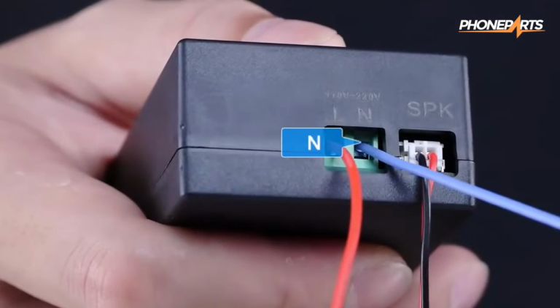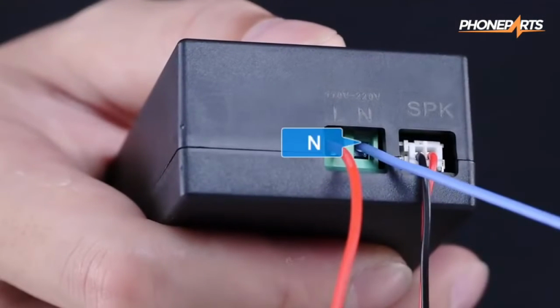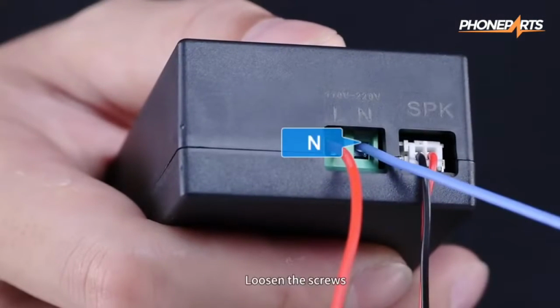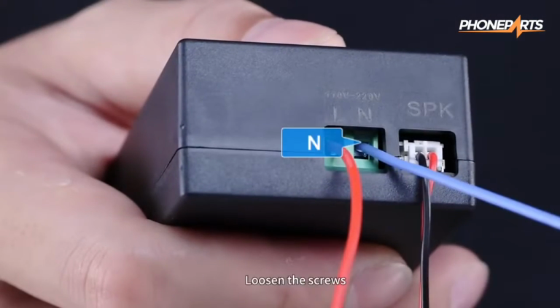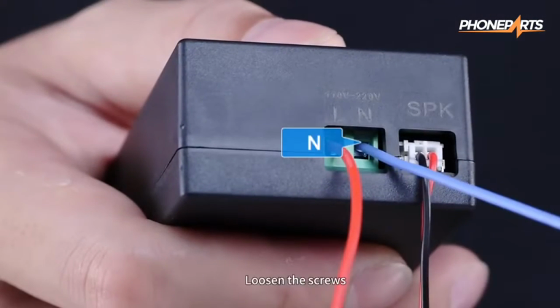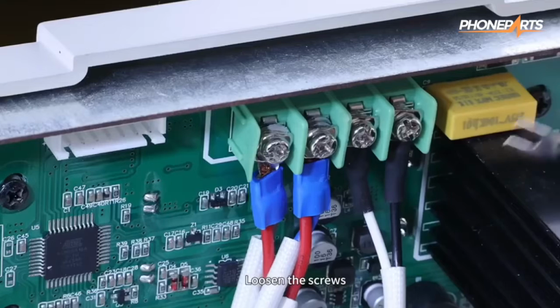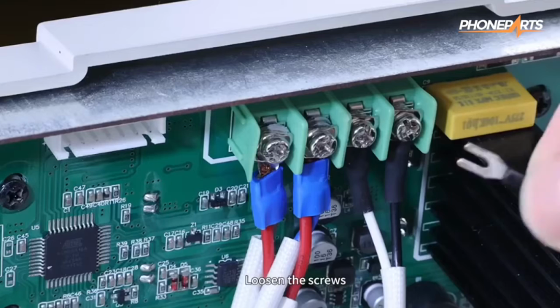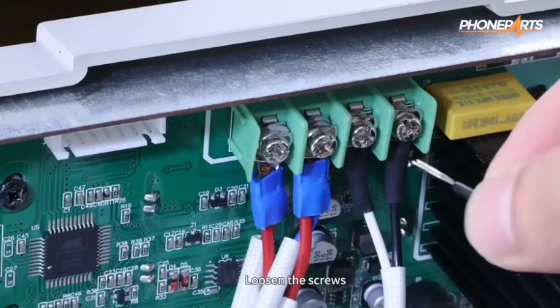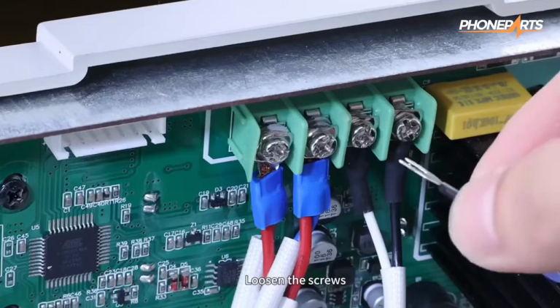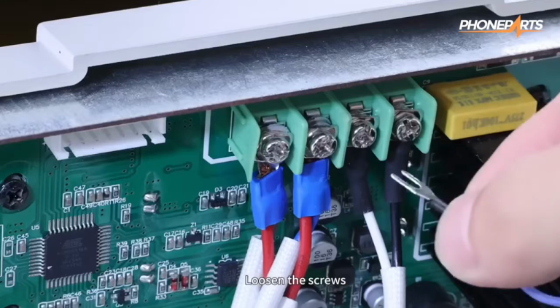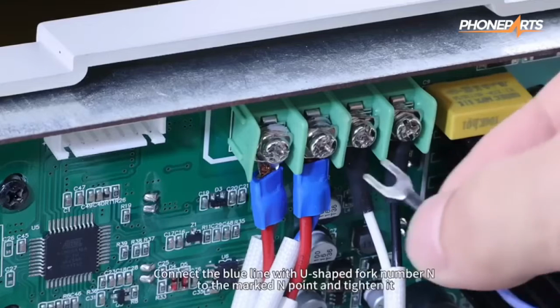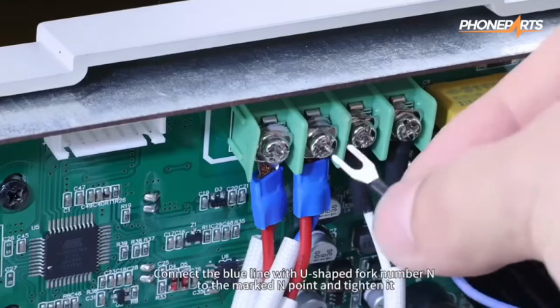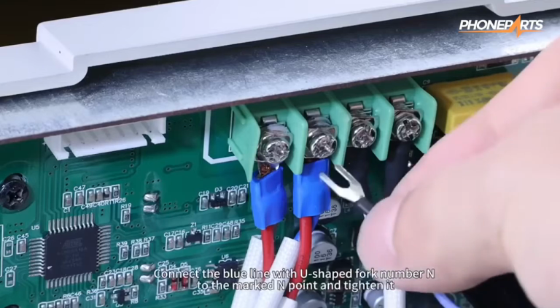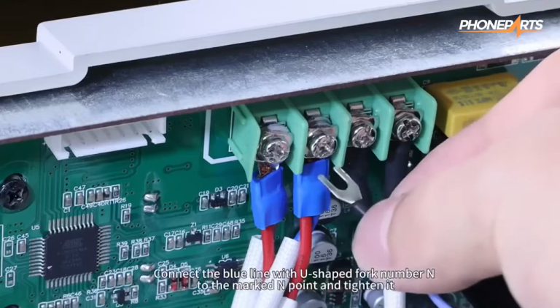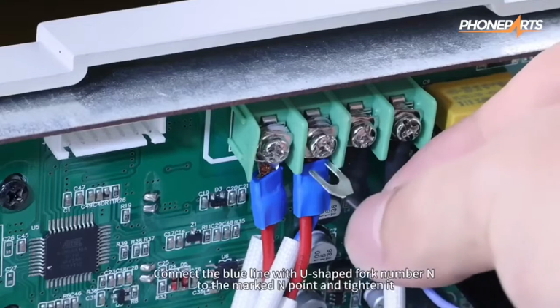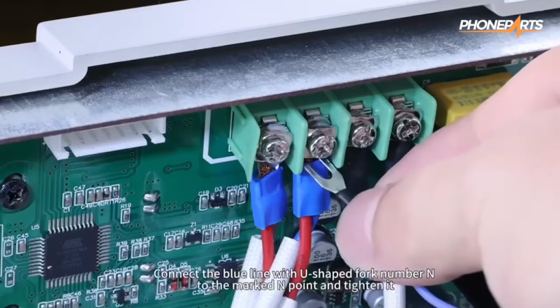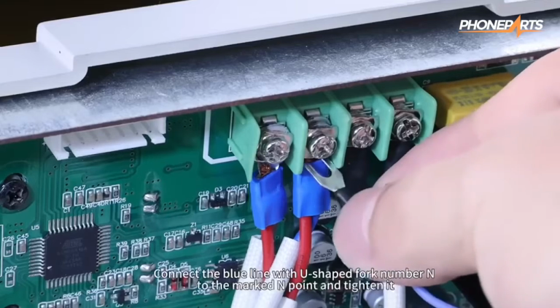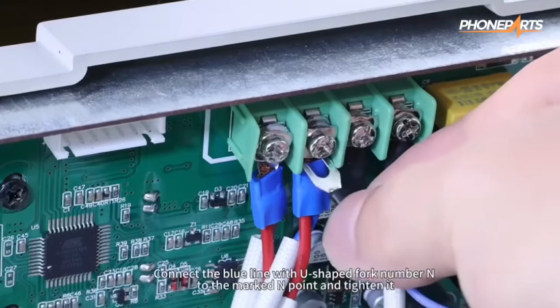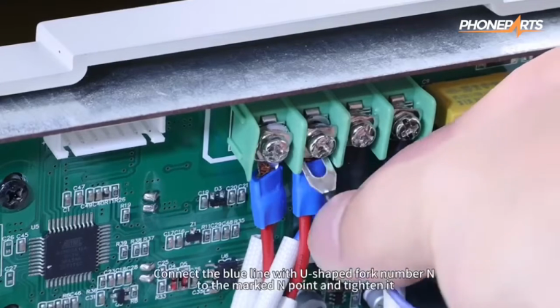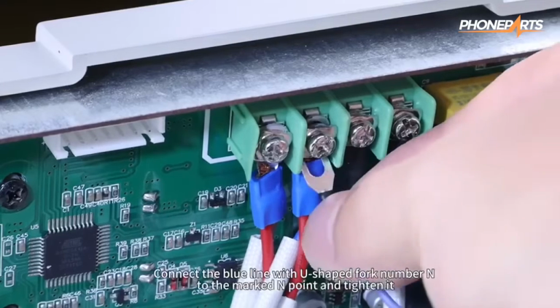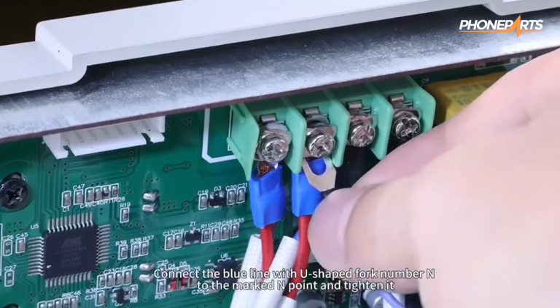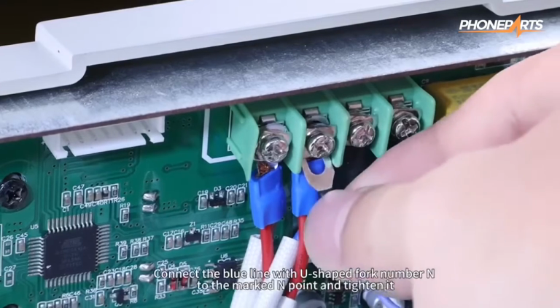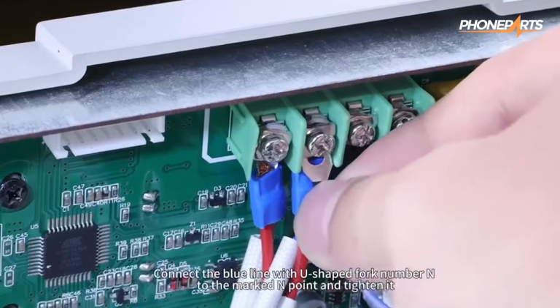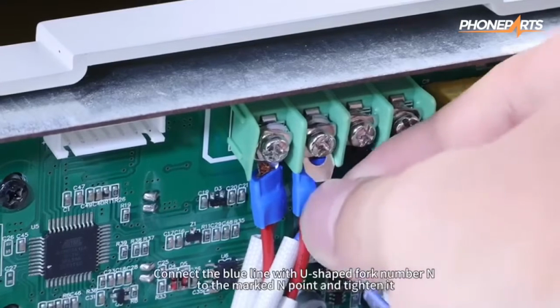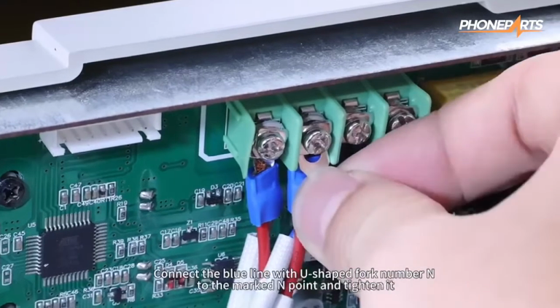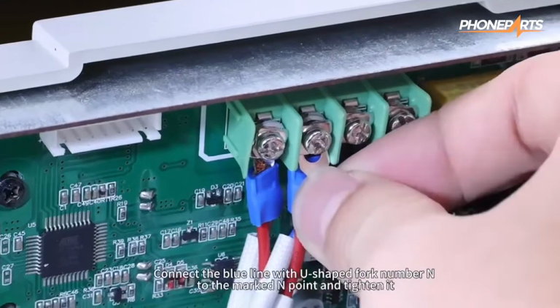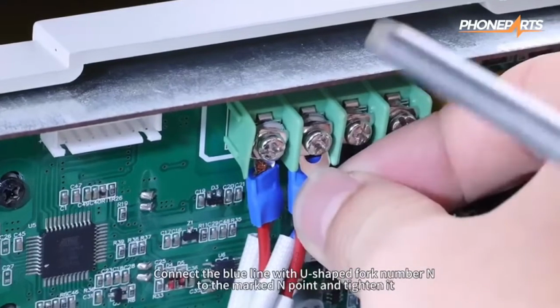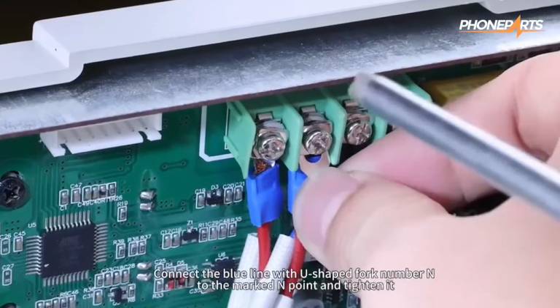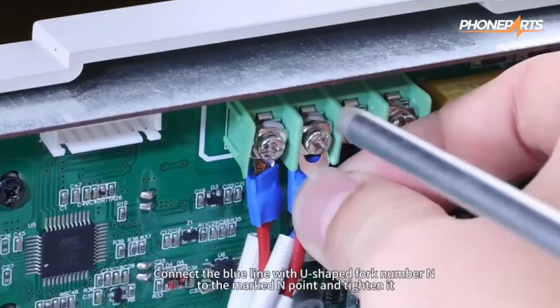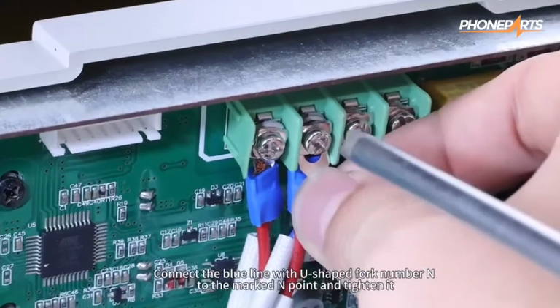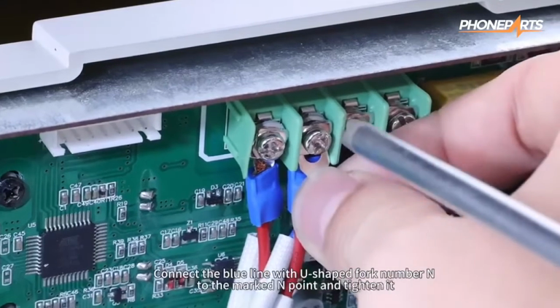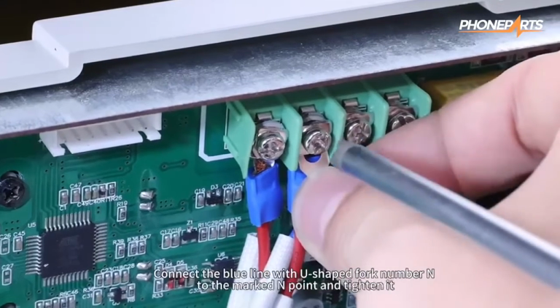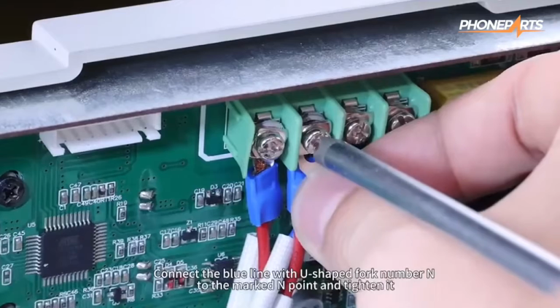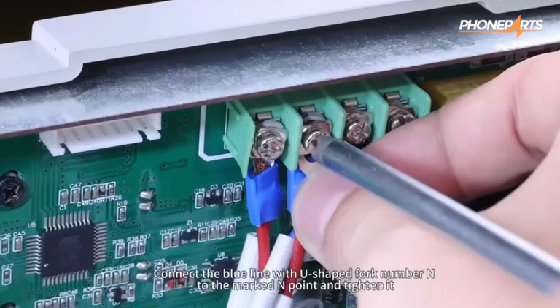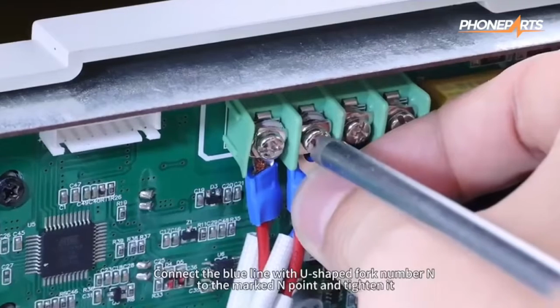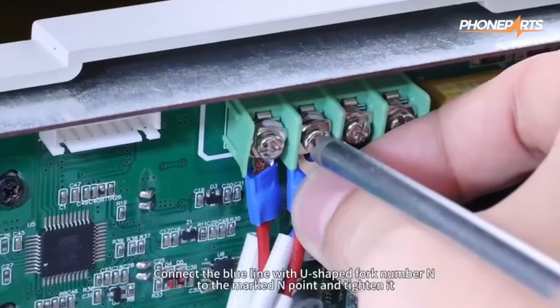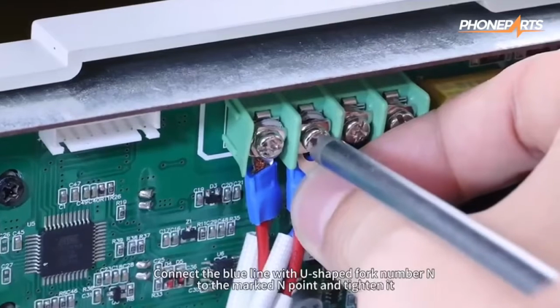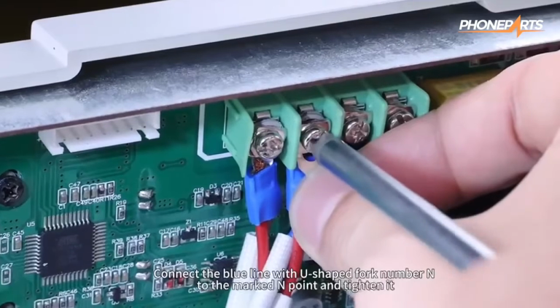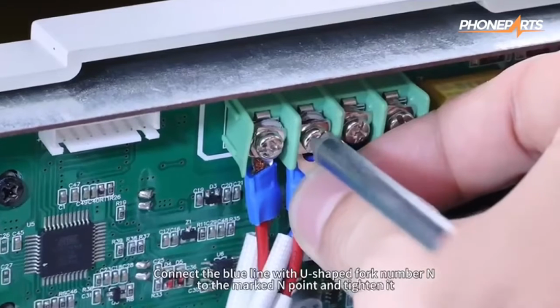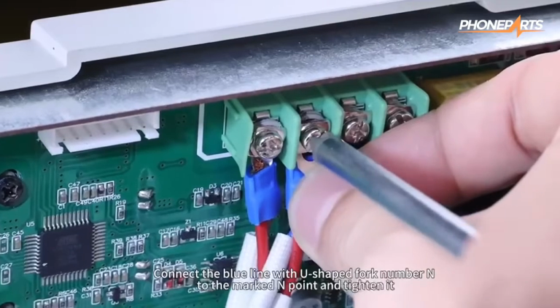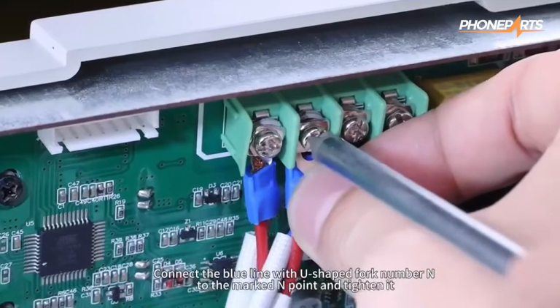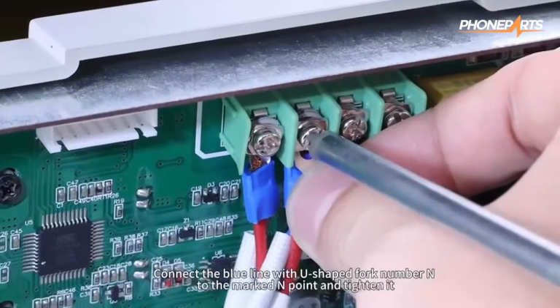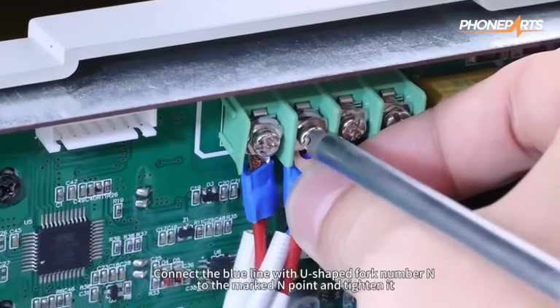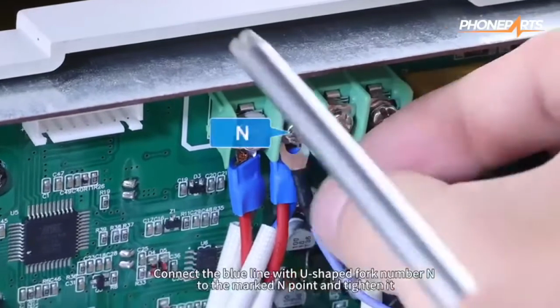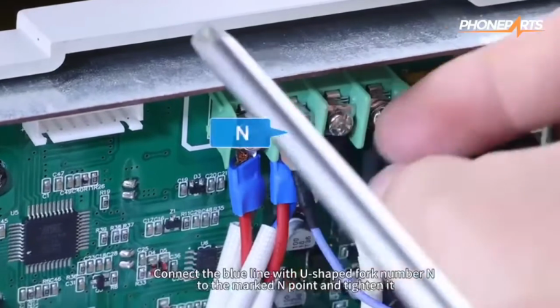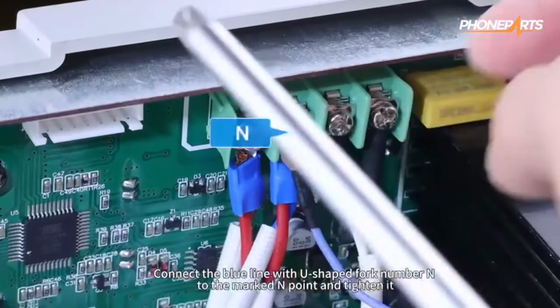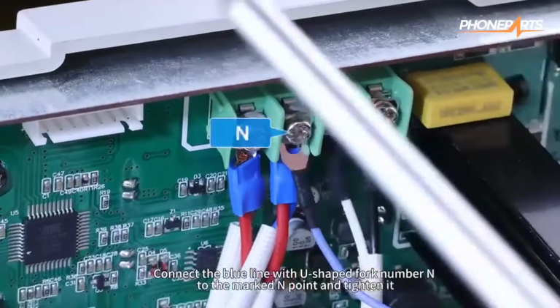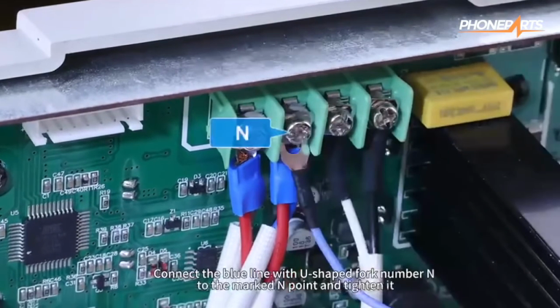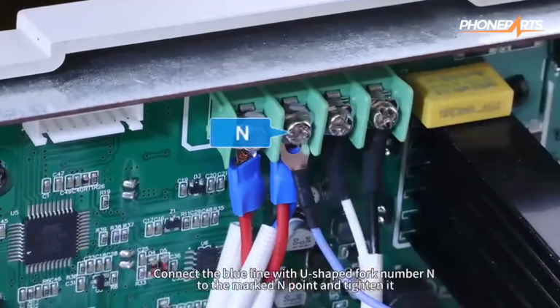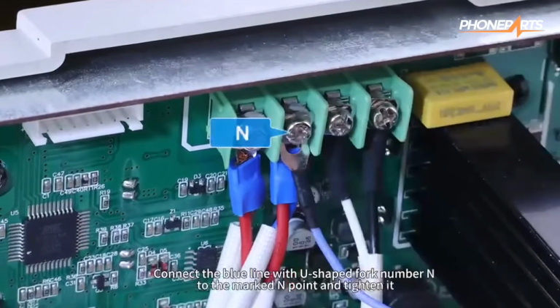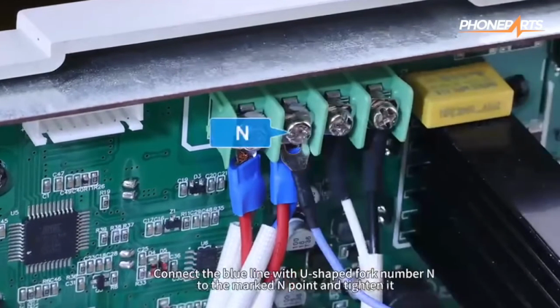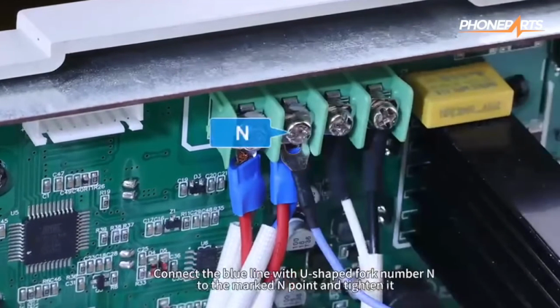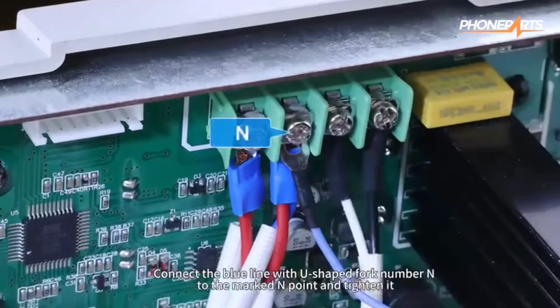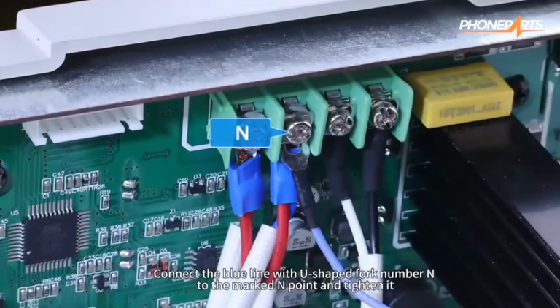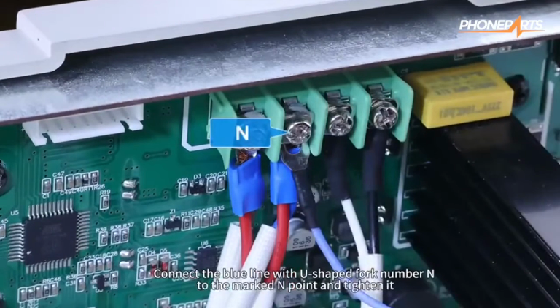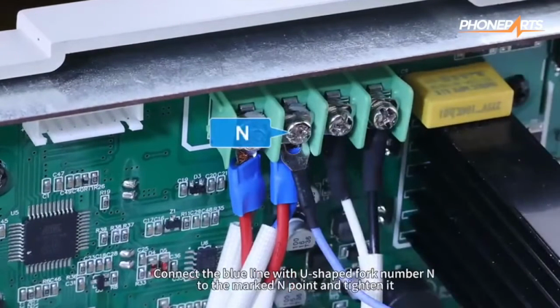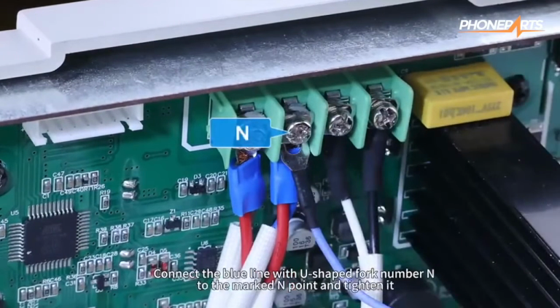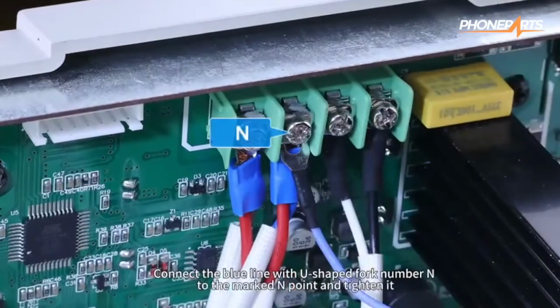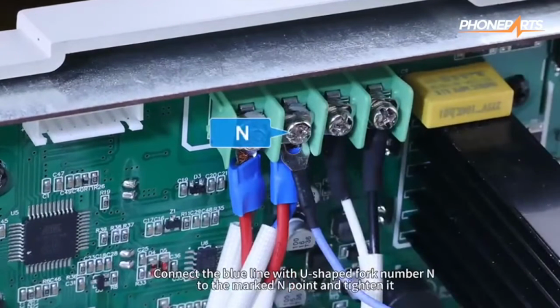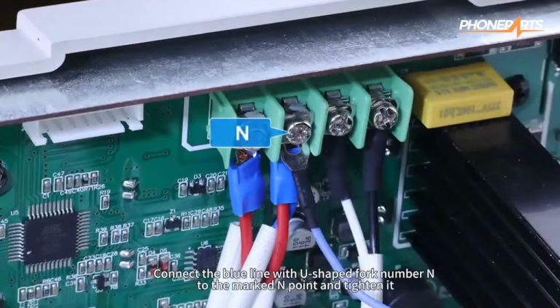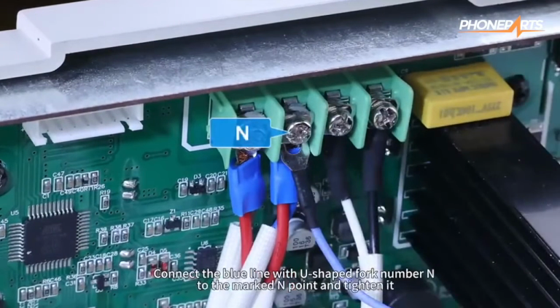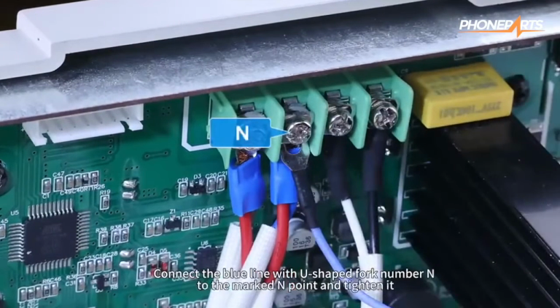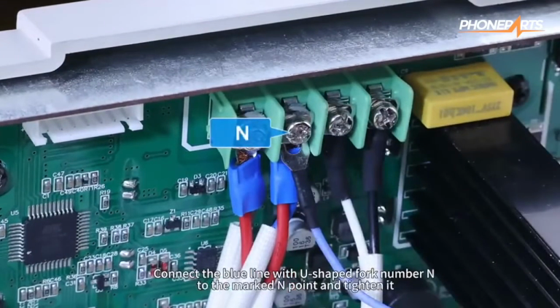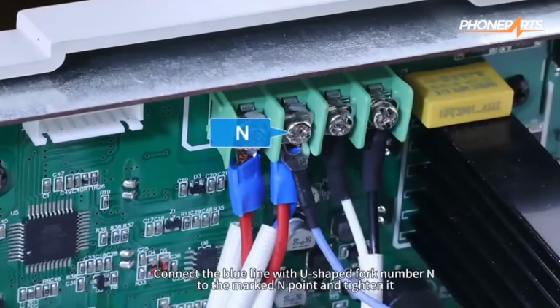Loosen the screws, connect the blue line with your shape fork number N to the marked end point and tighten it.